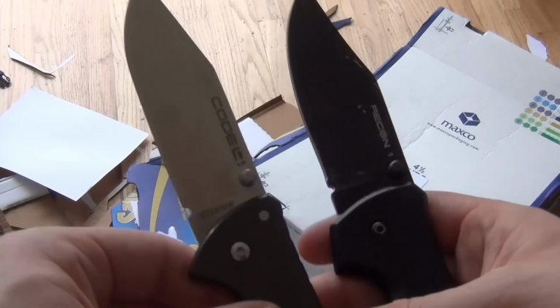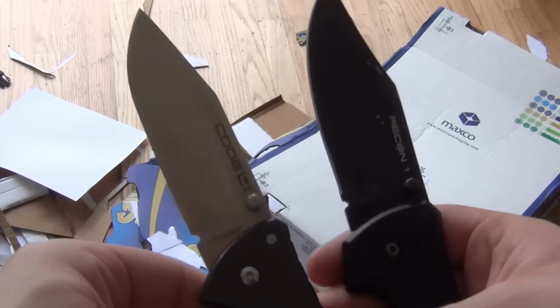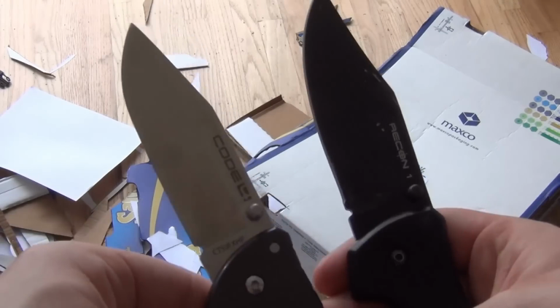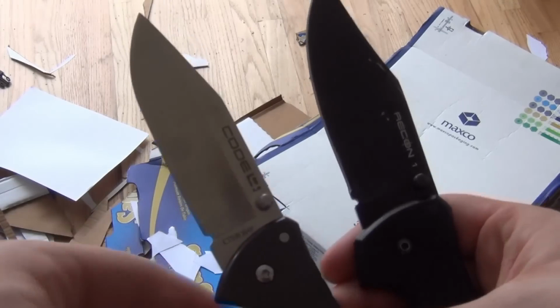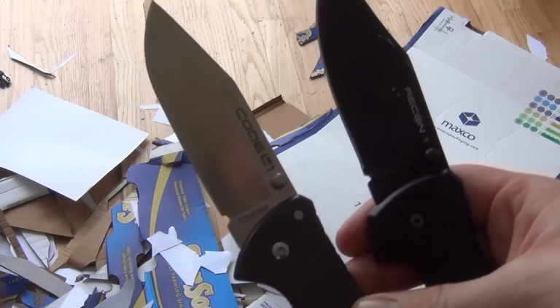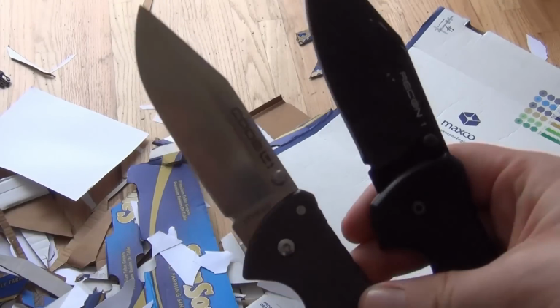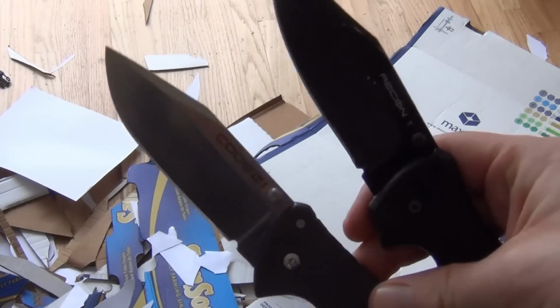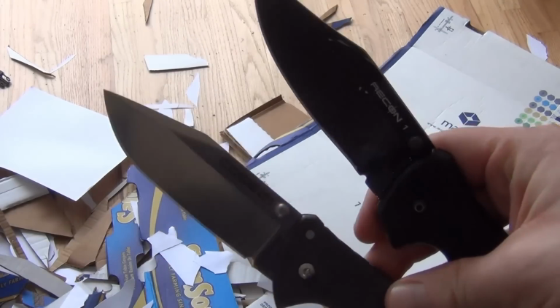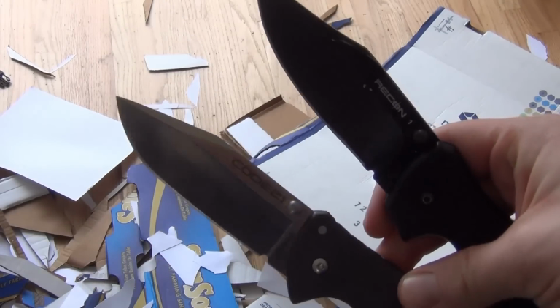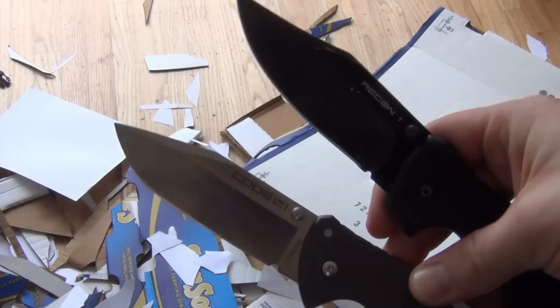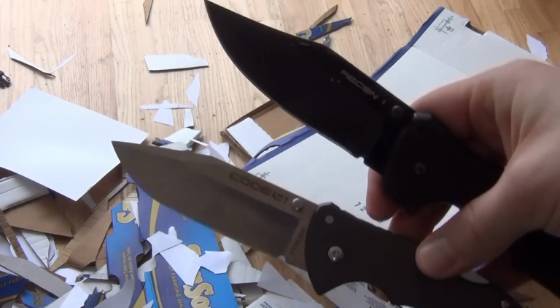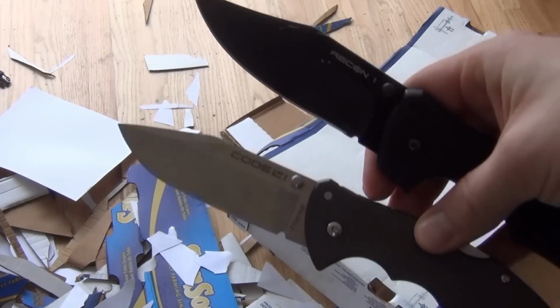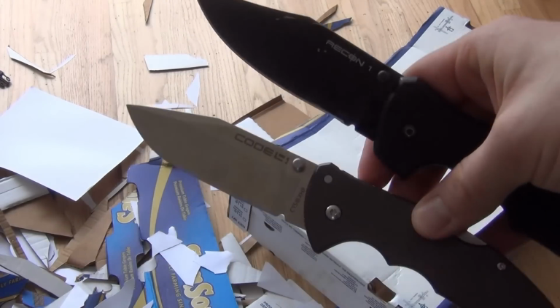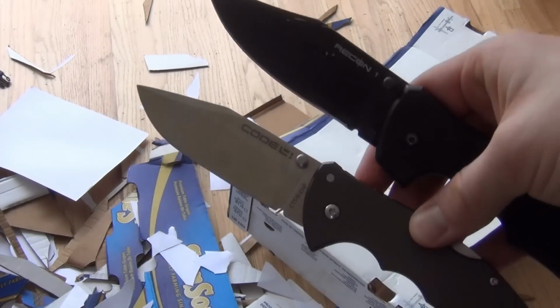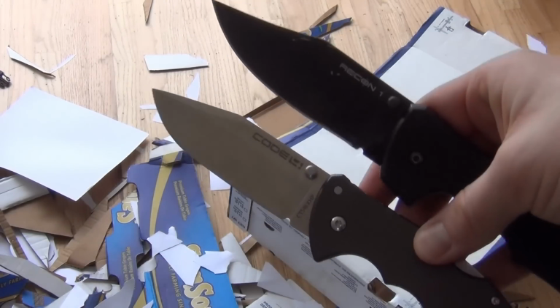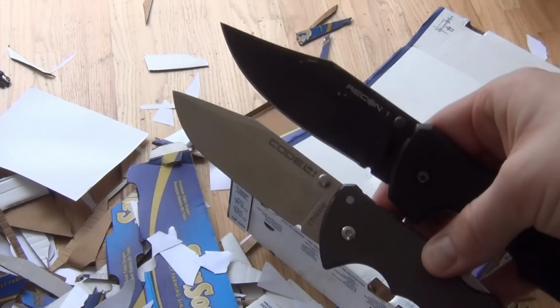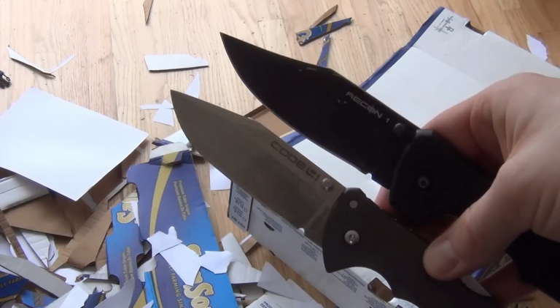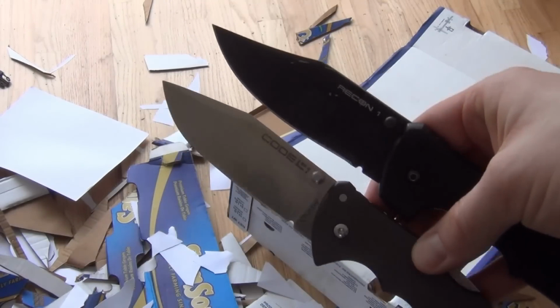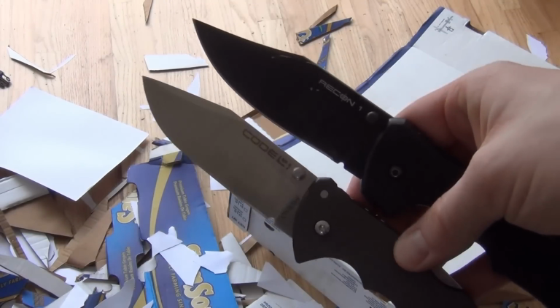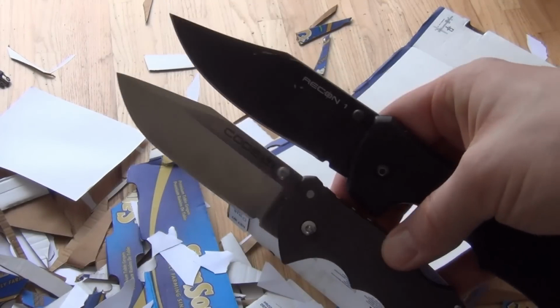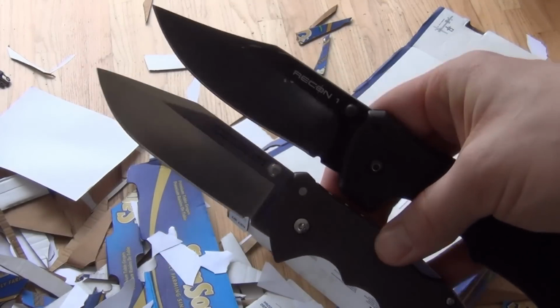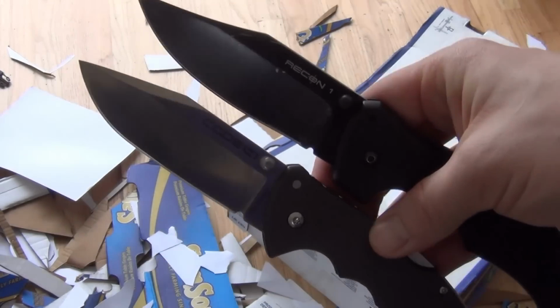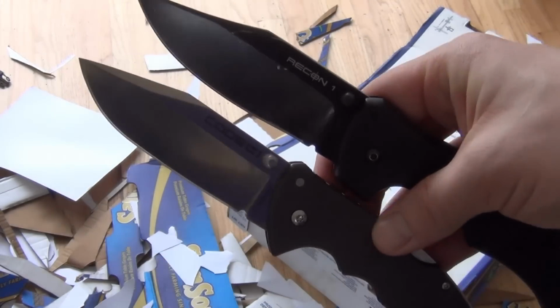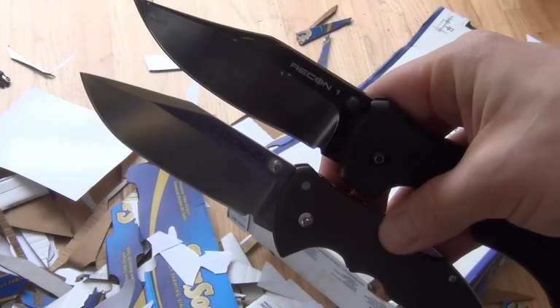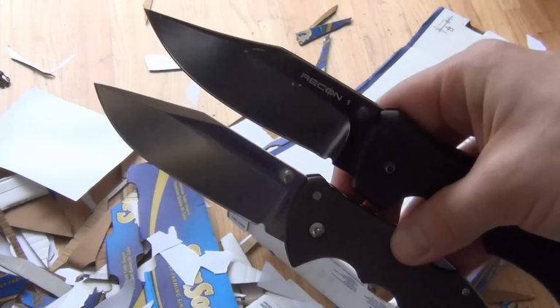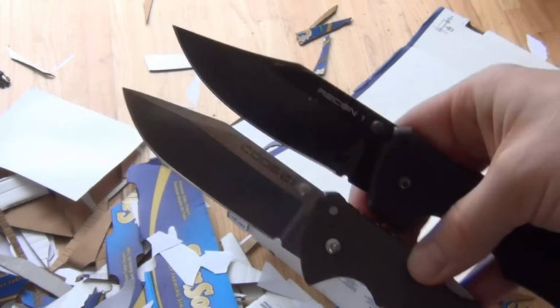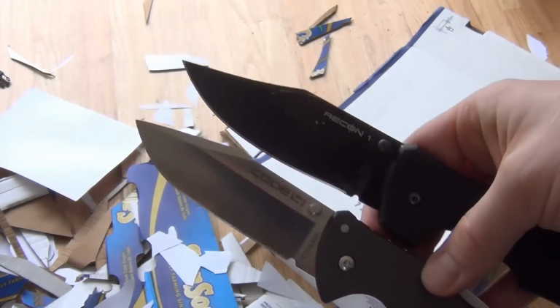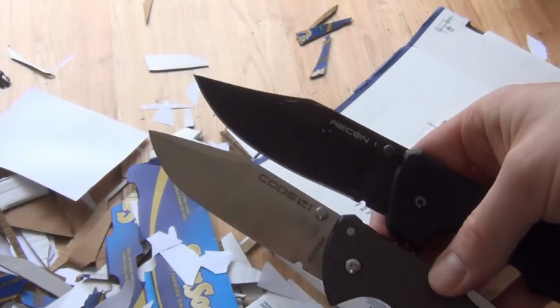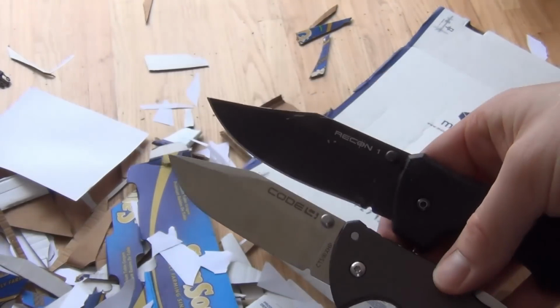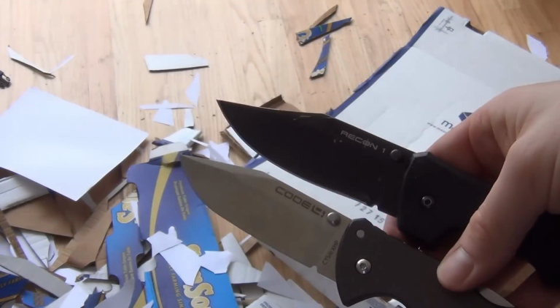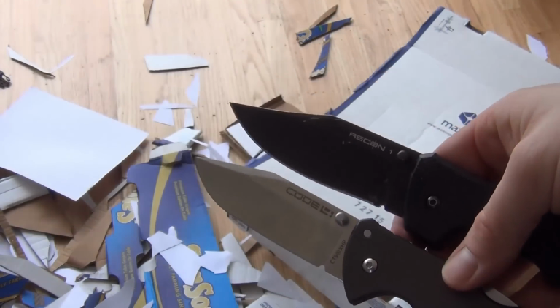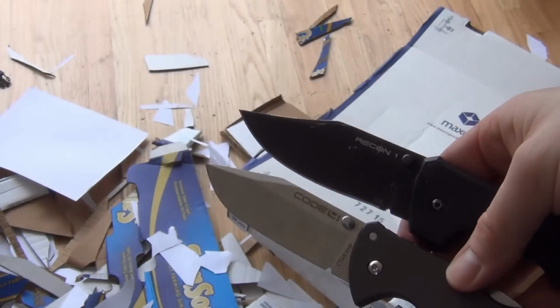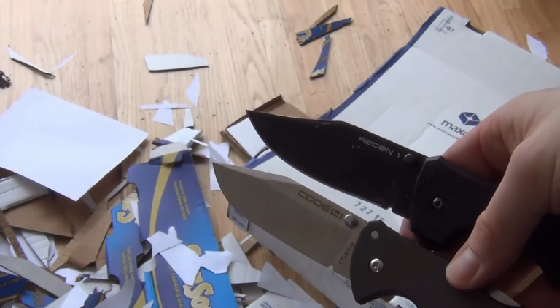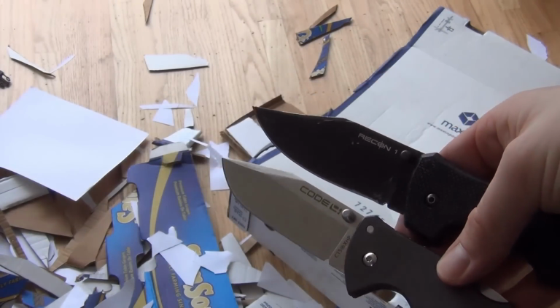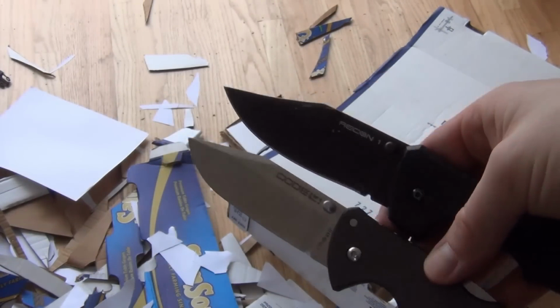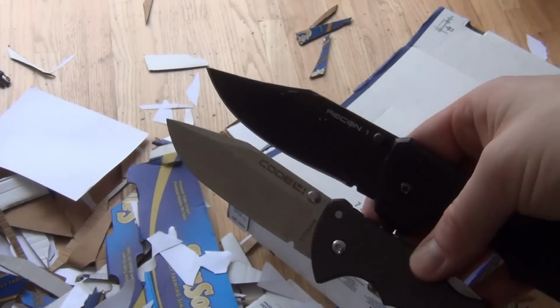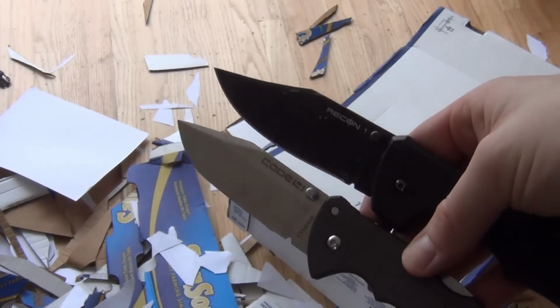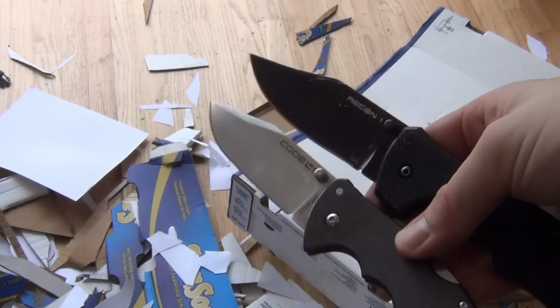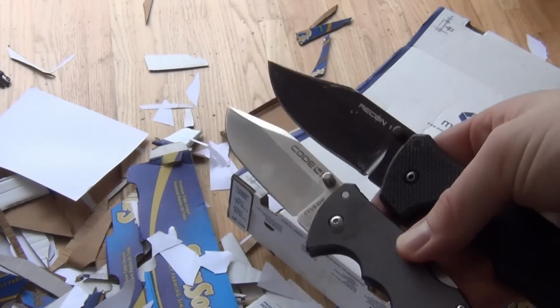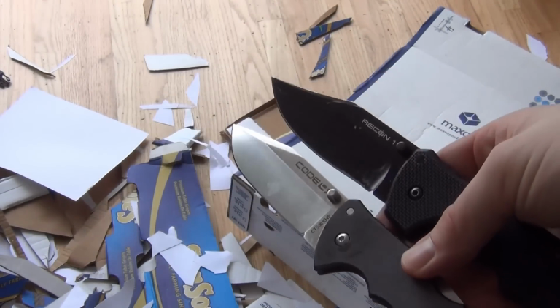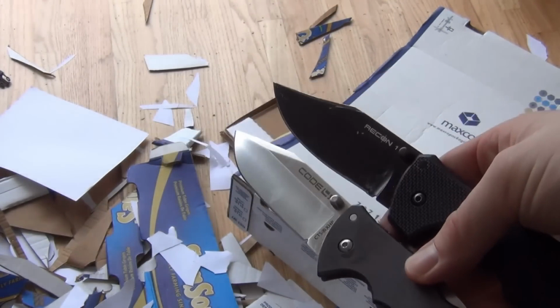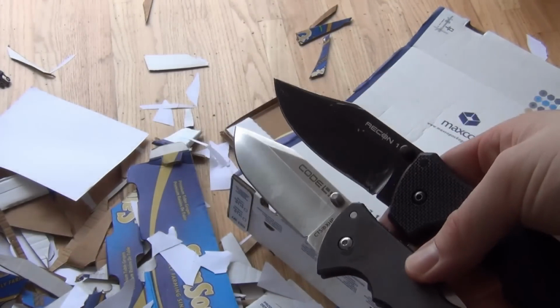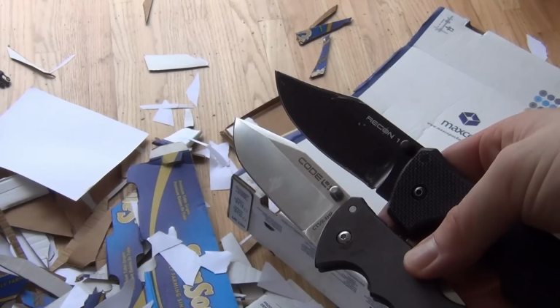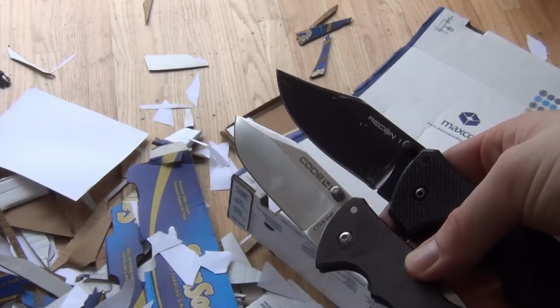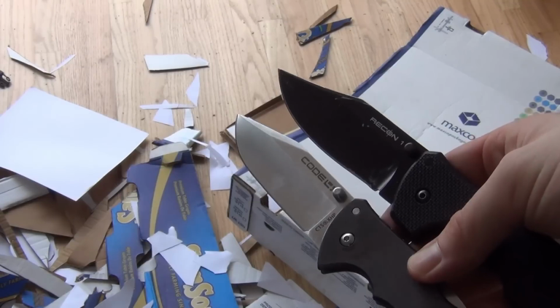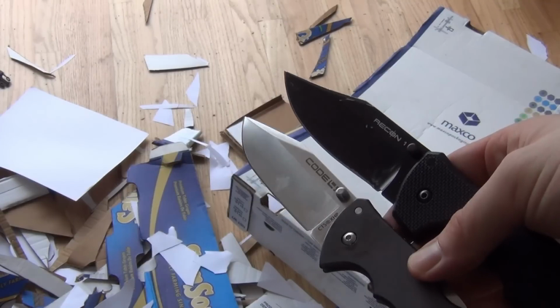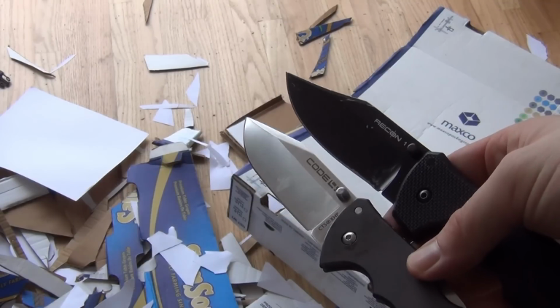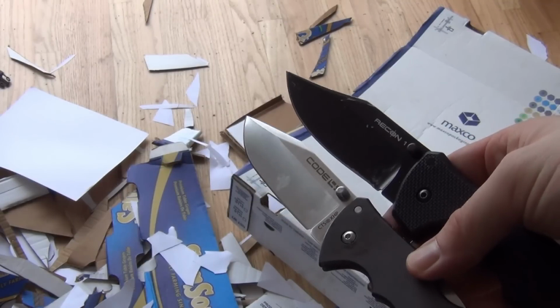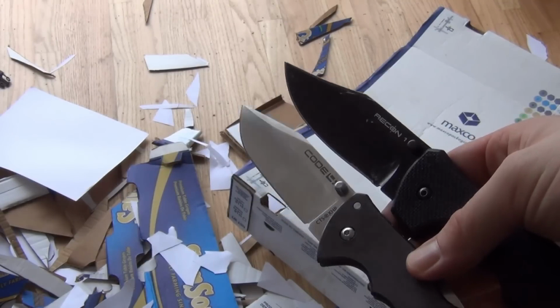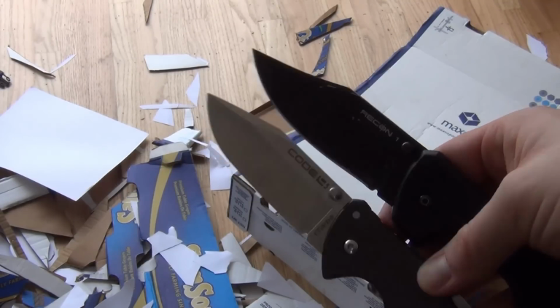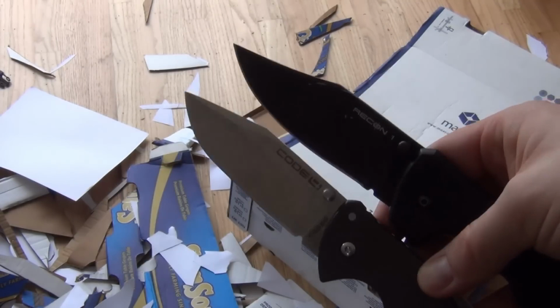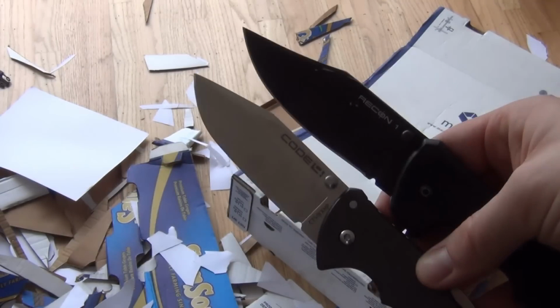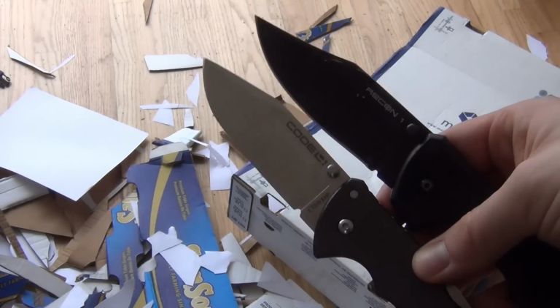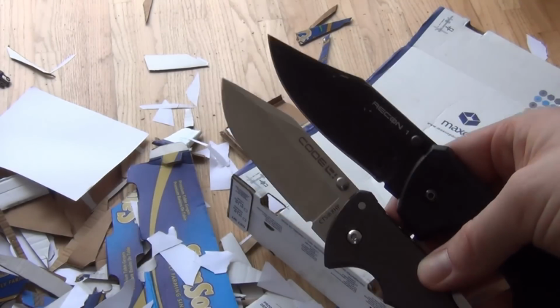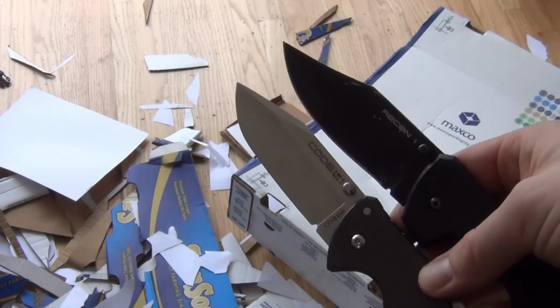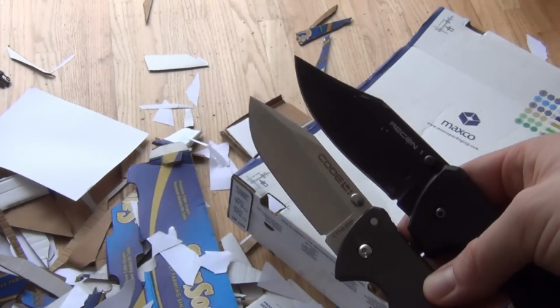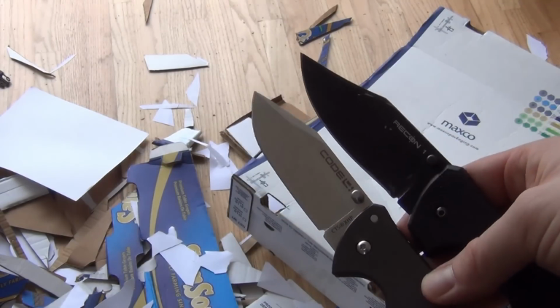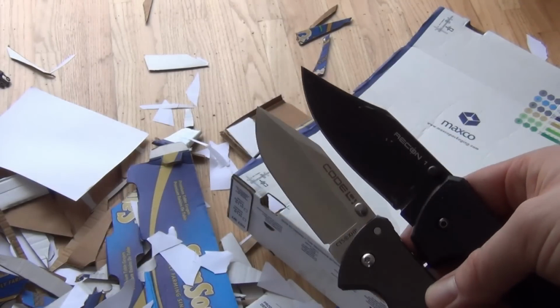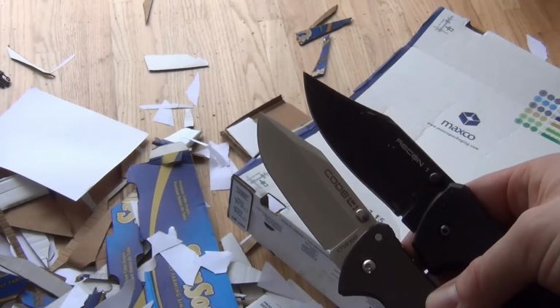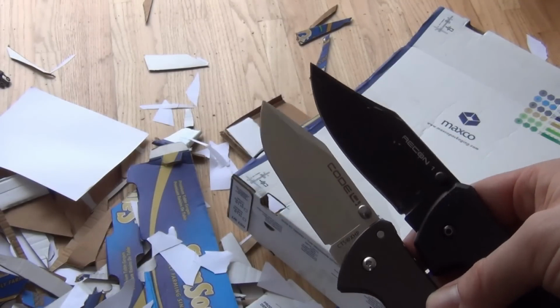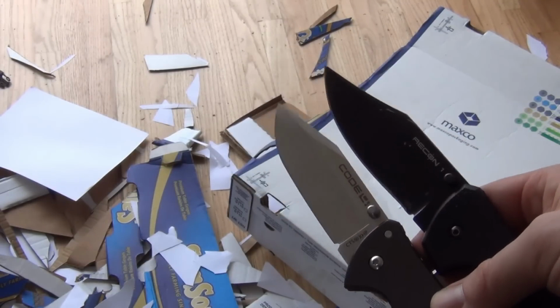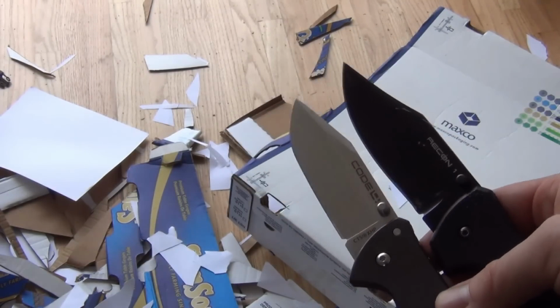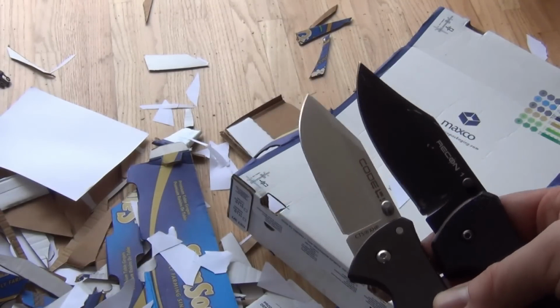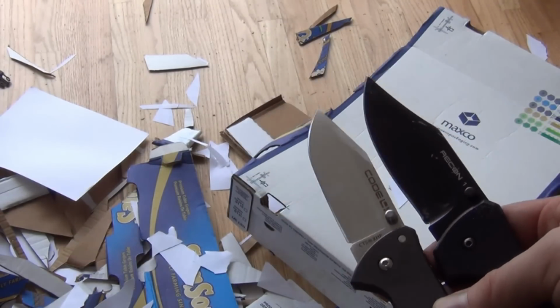I can't really say it's worth the price difference — that's up to you. But you can see that in terms of edge retention, there is a significant difference.